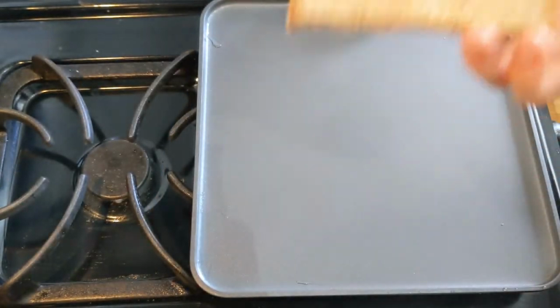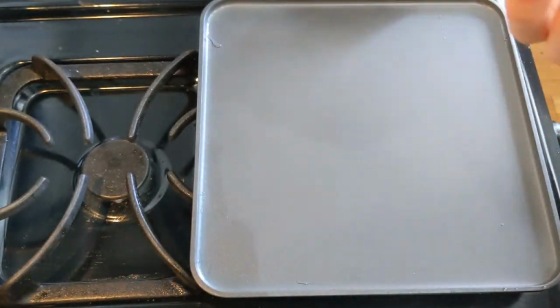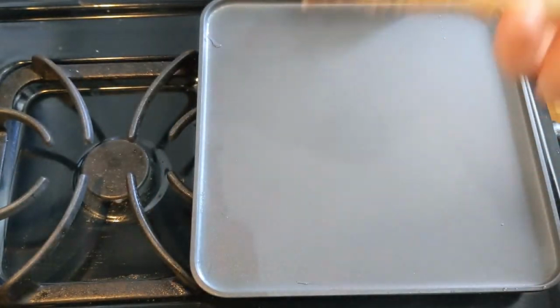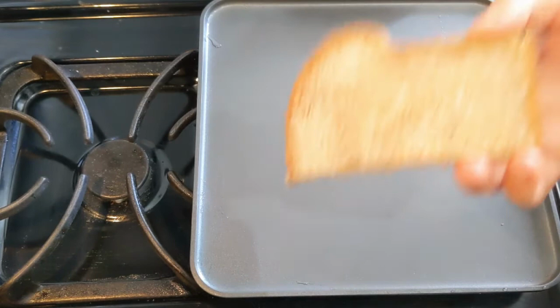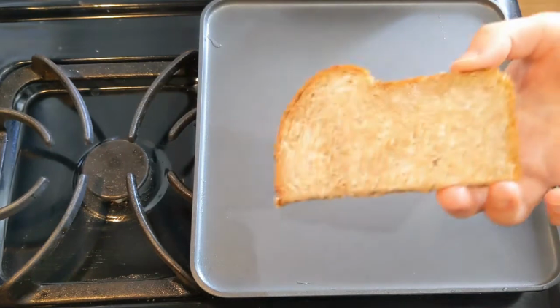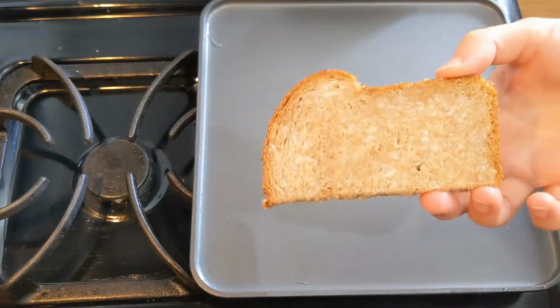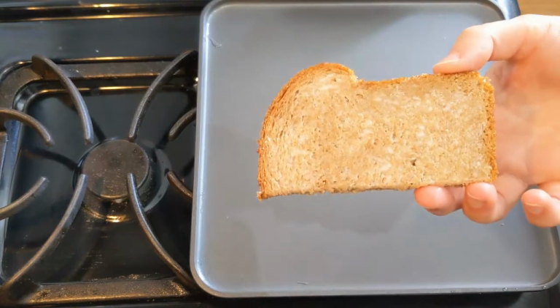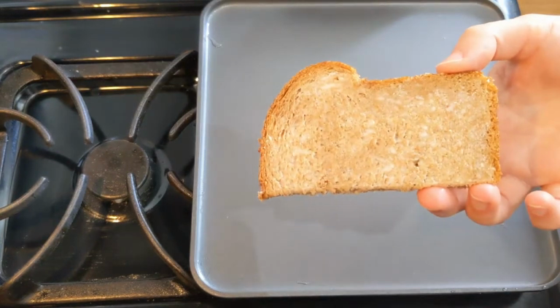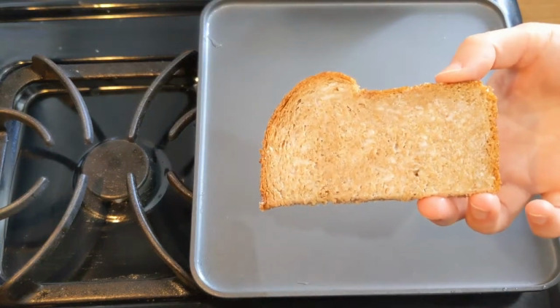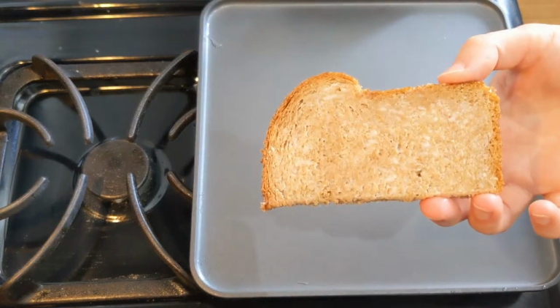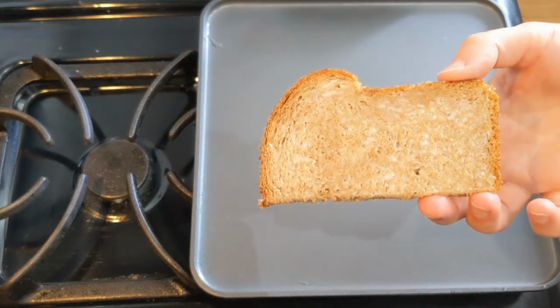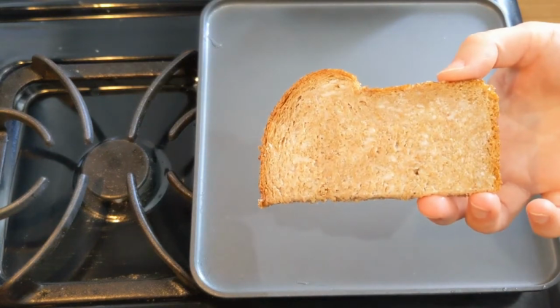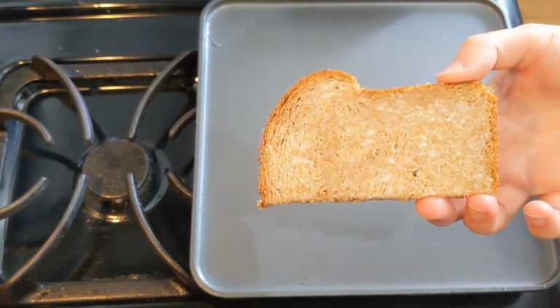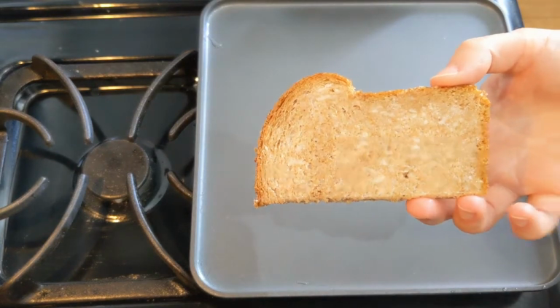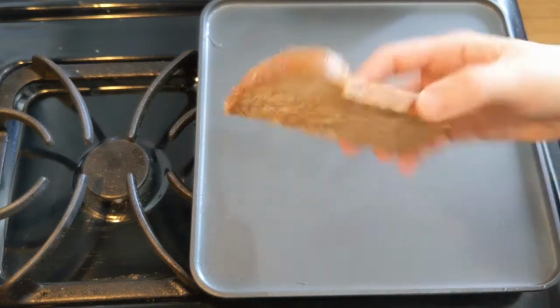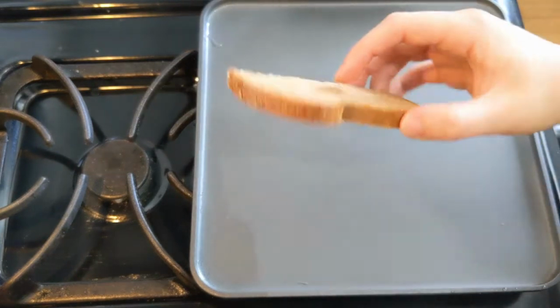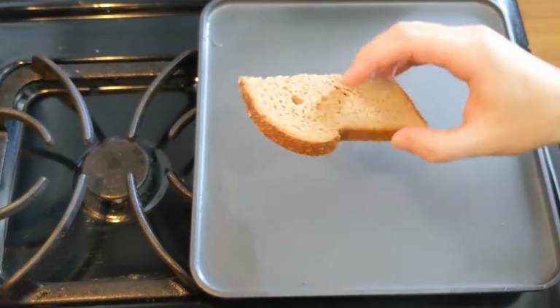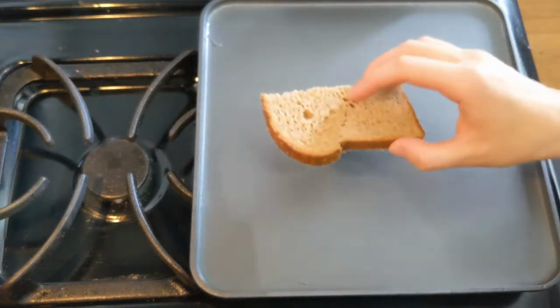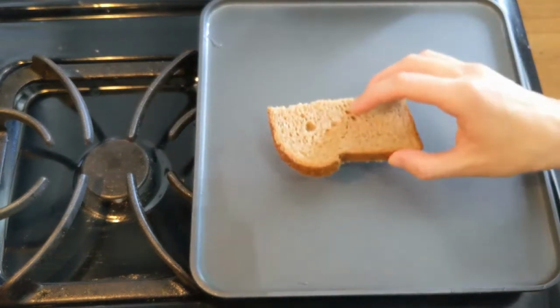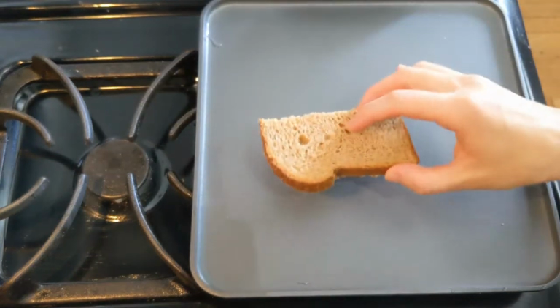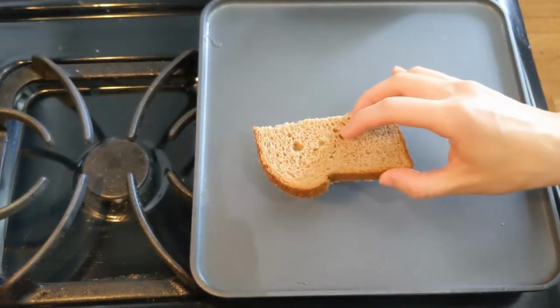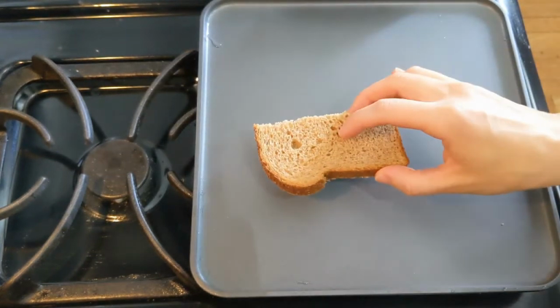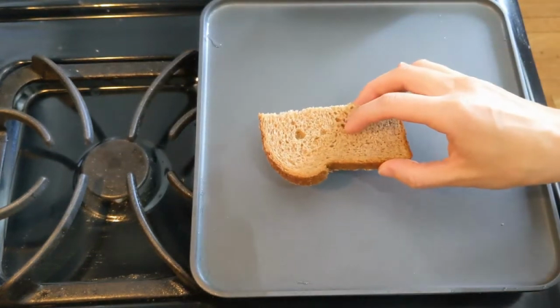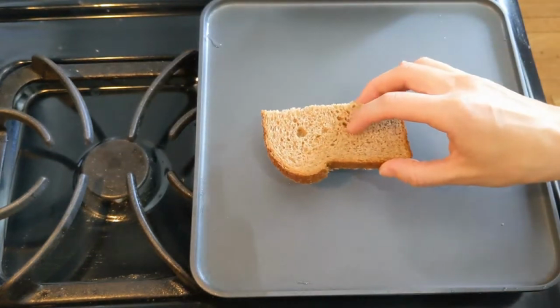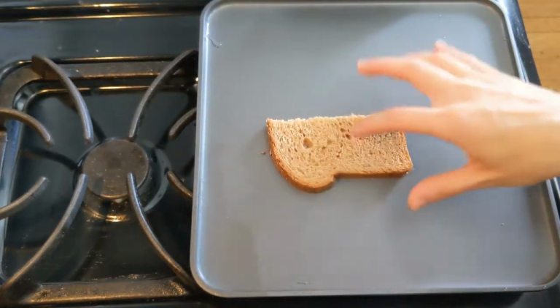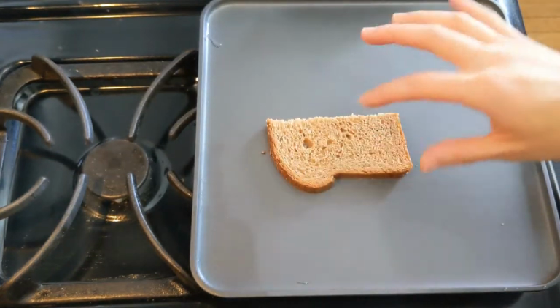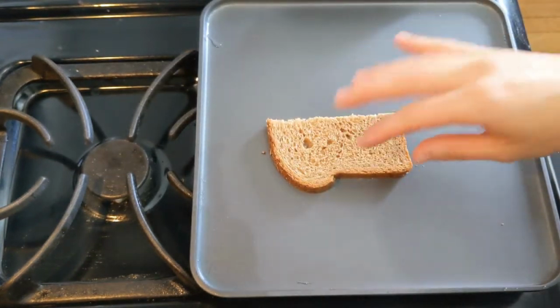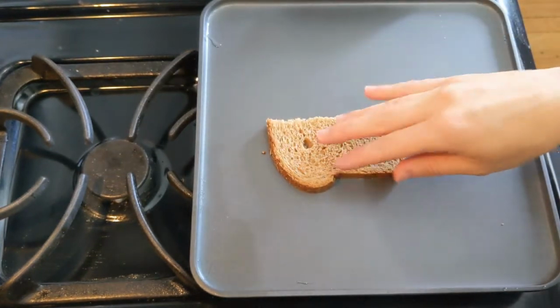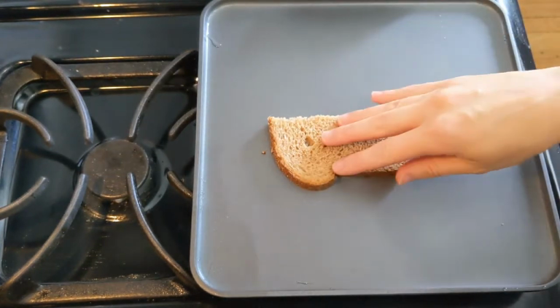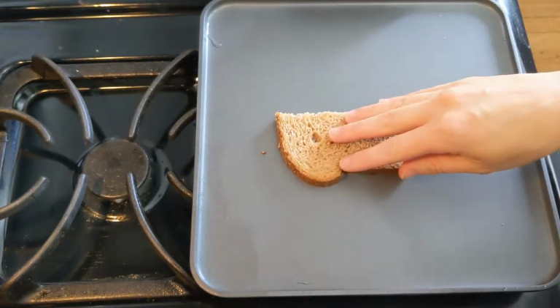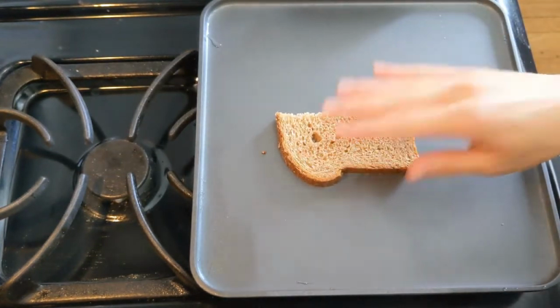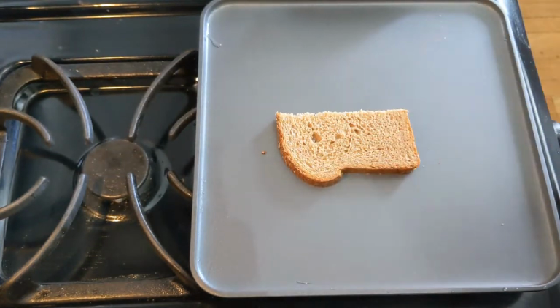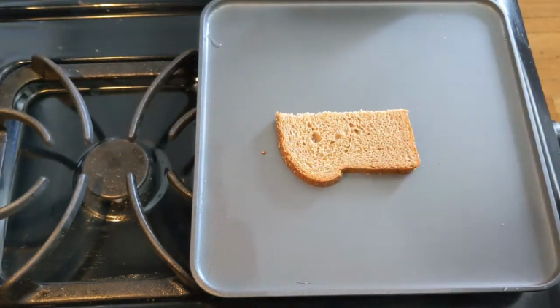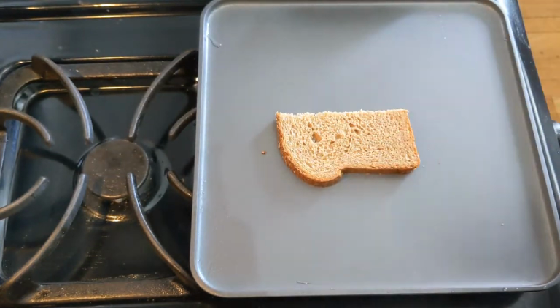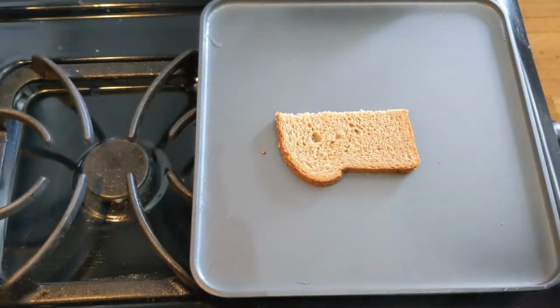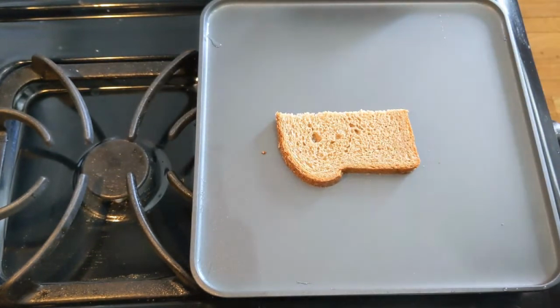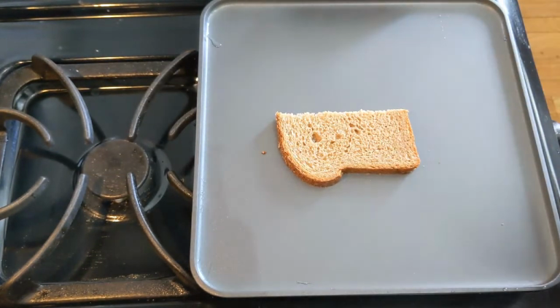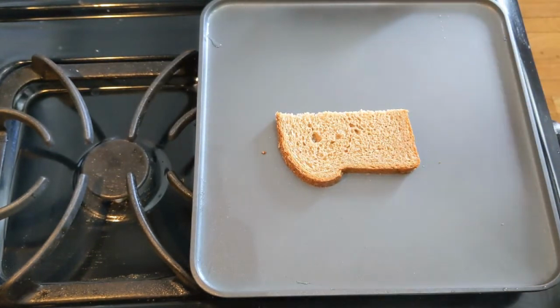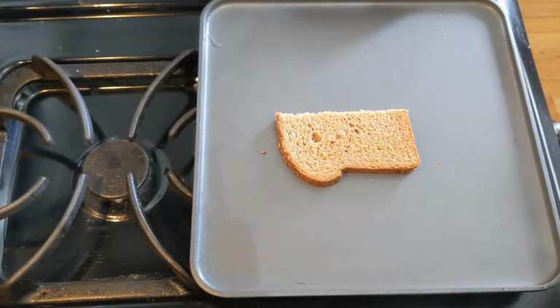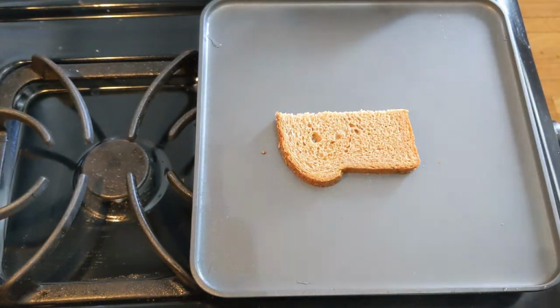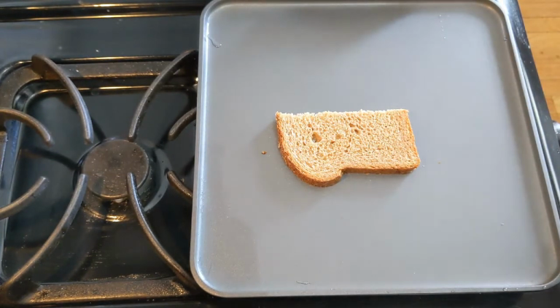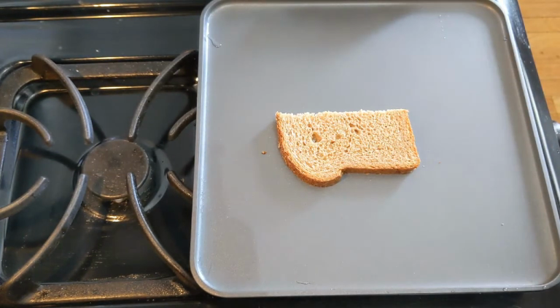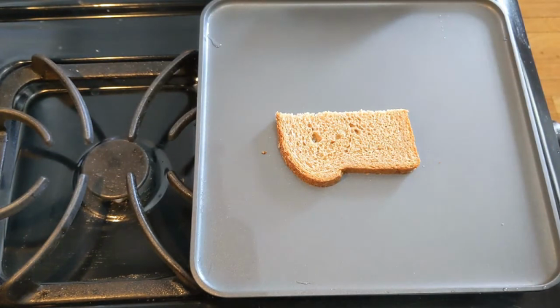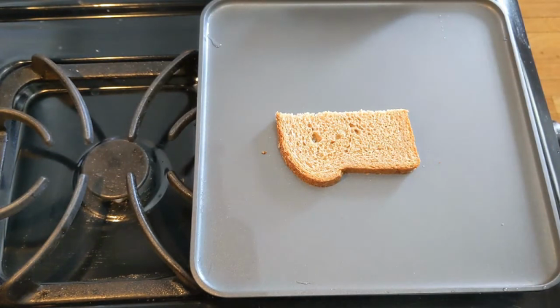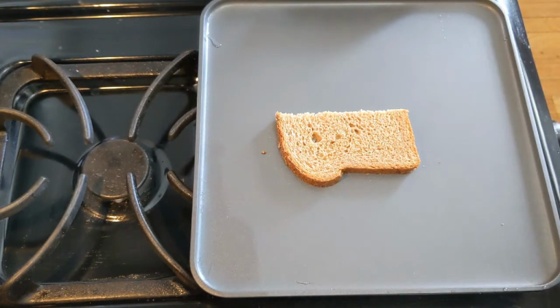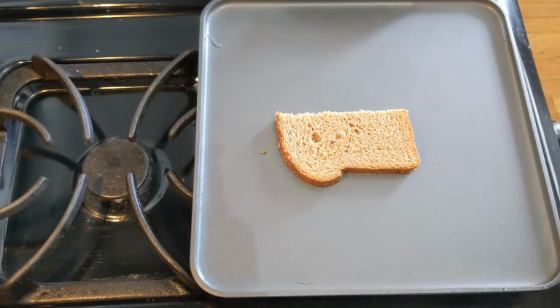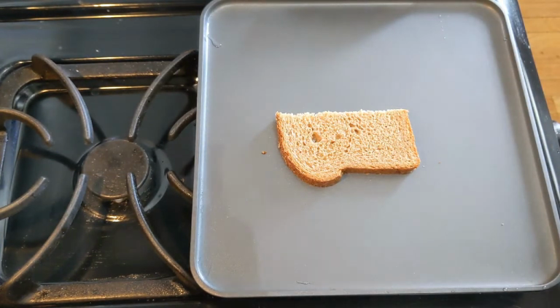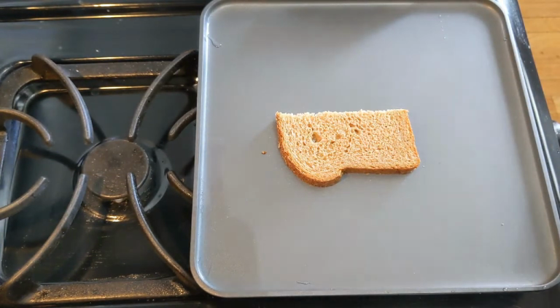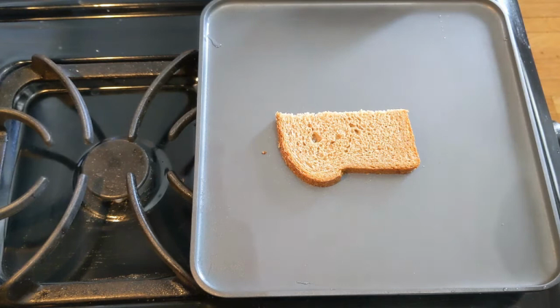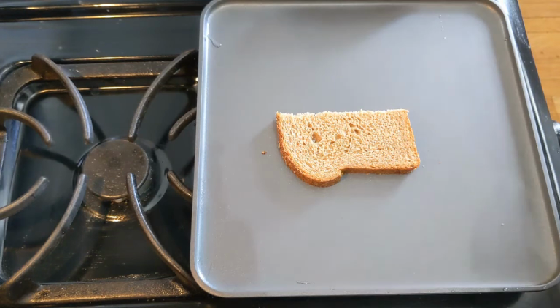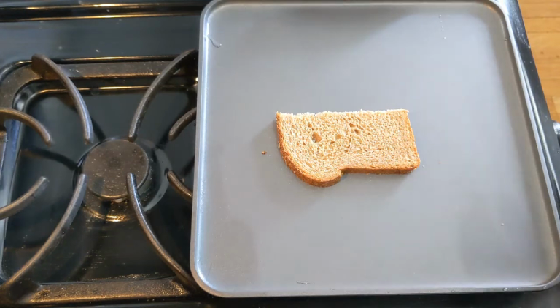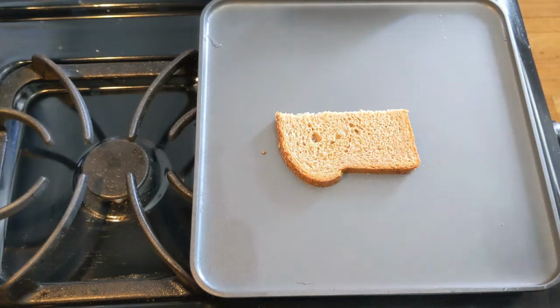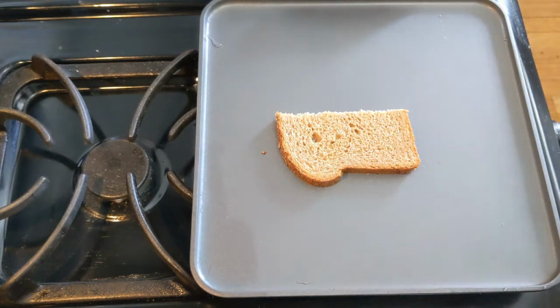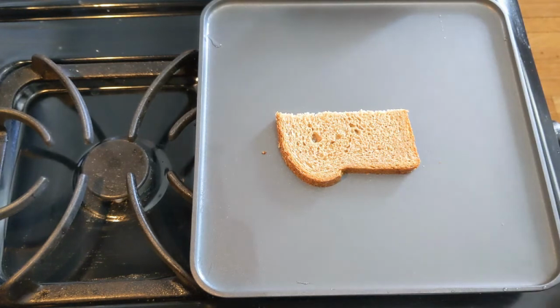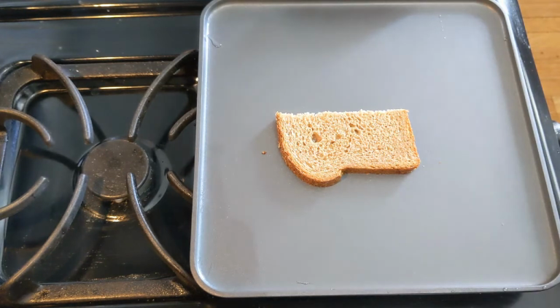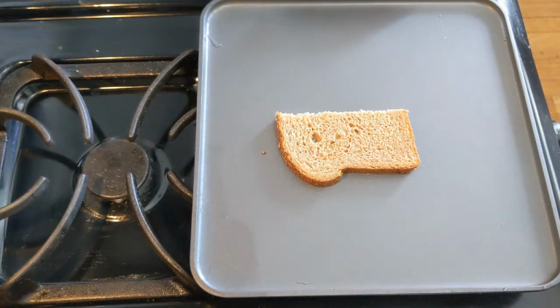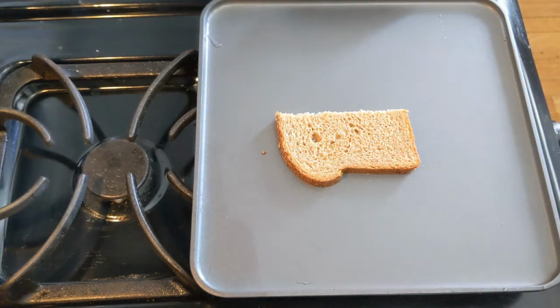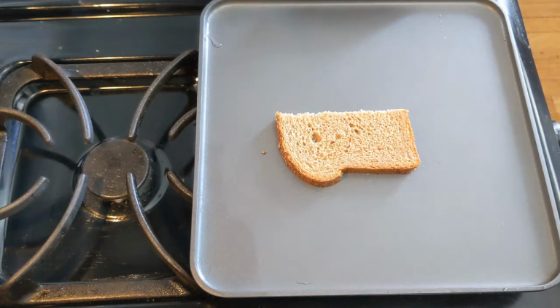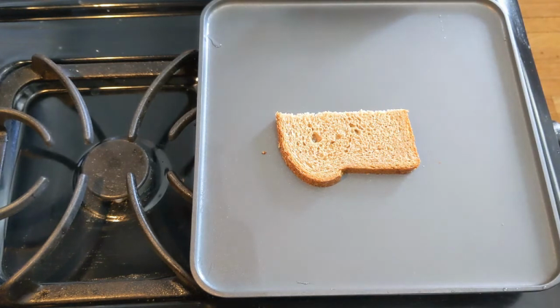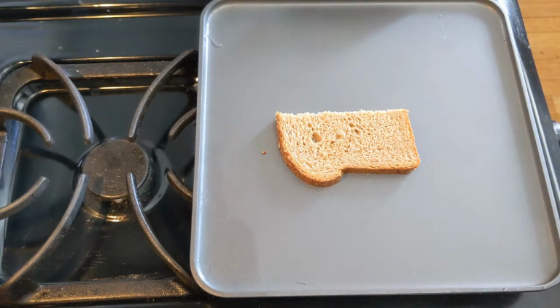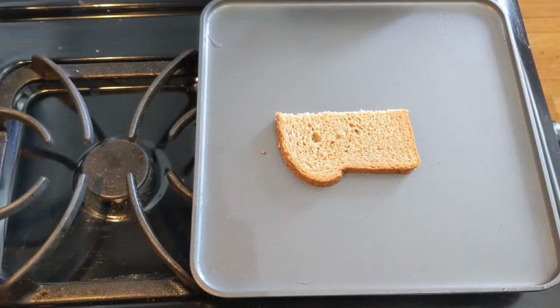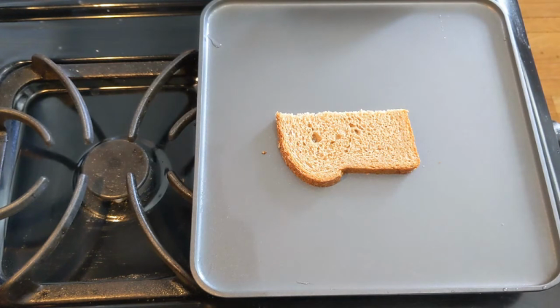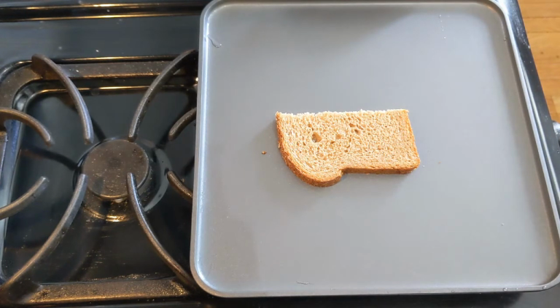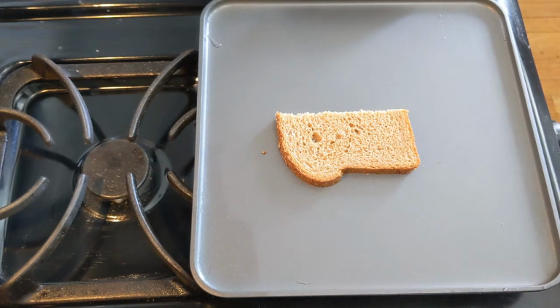Butter side down, put it on the skillet, let it warm up, and then you will add your cheese.